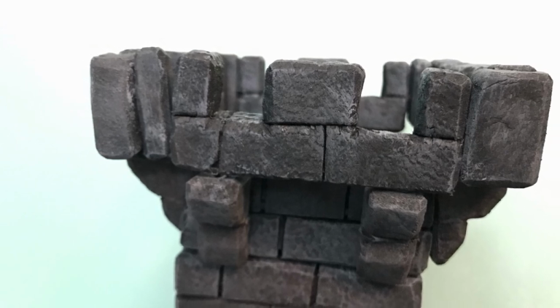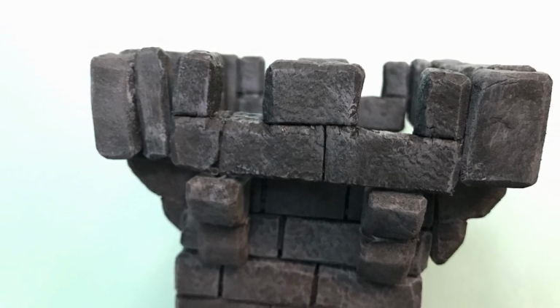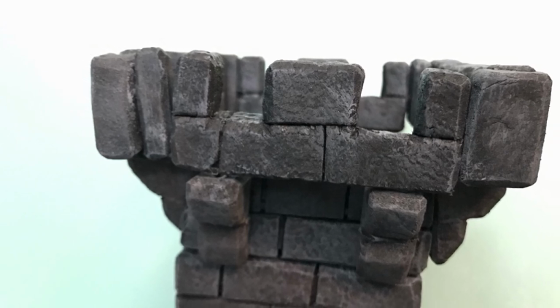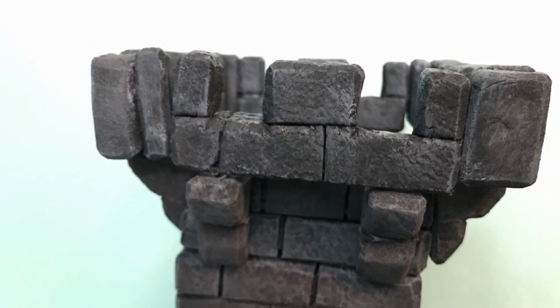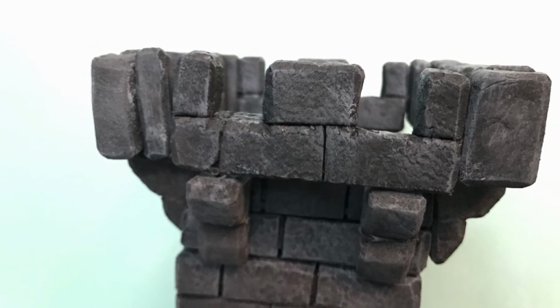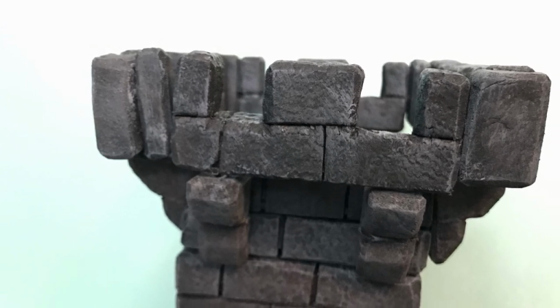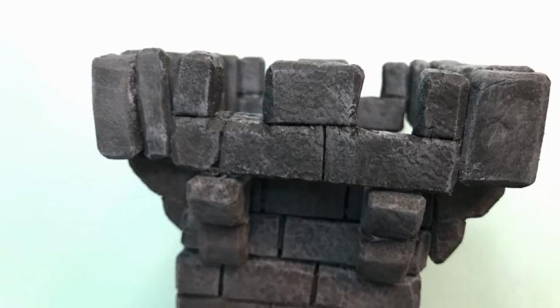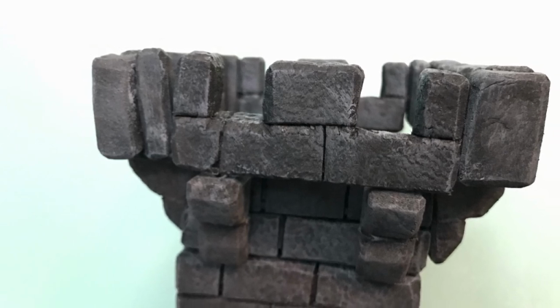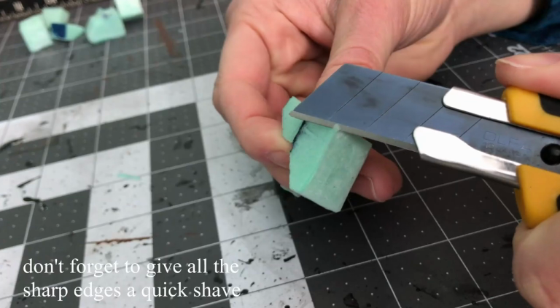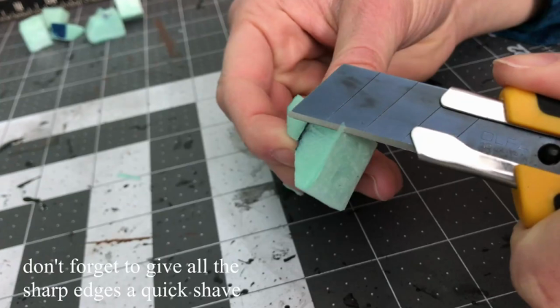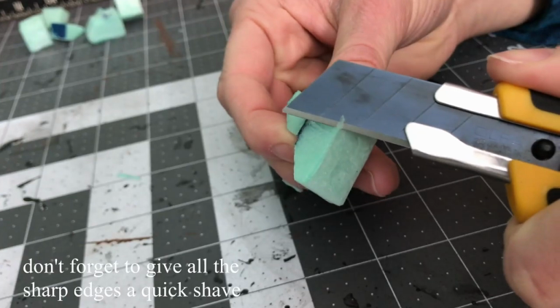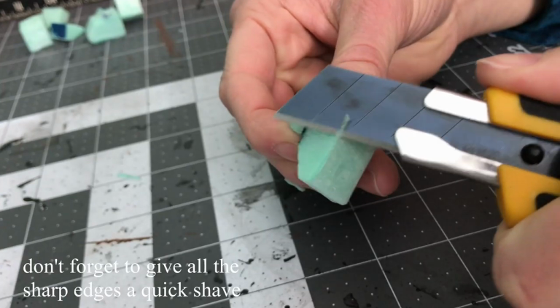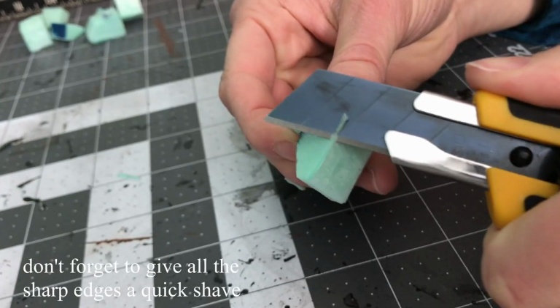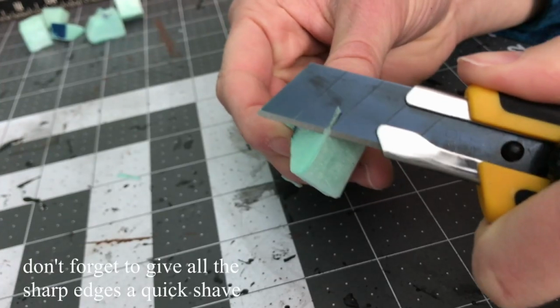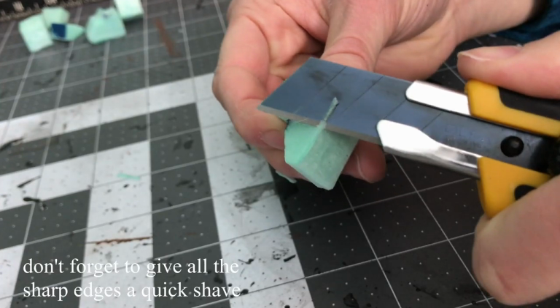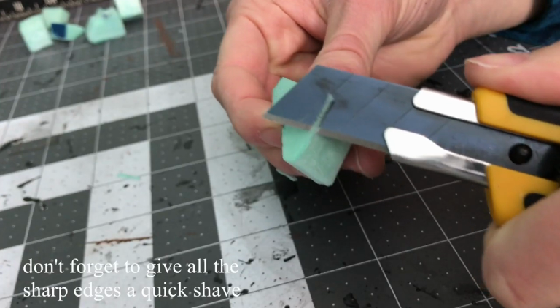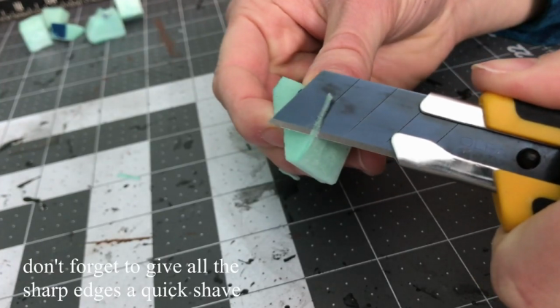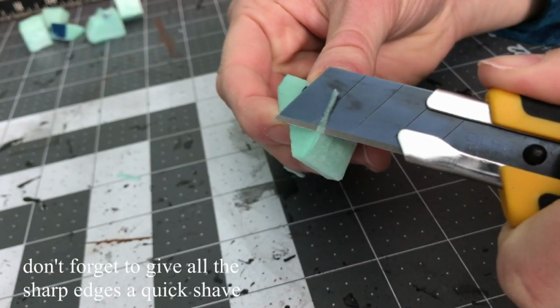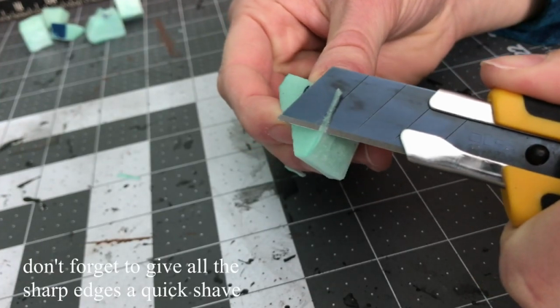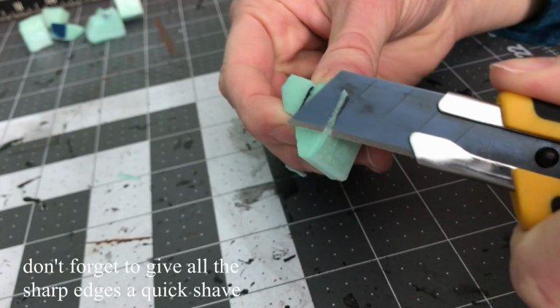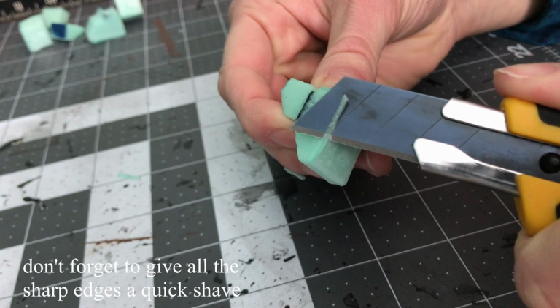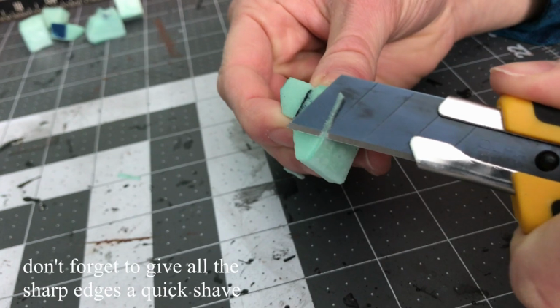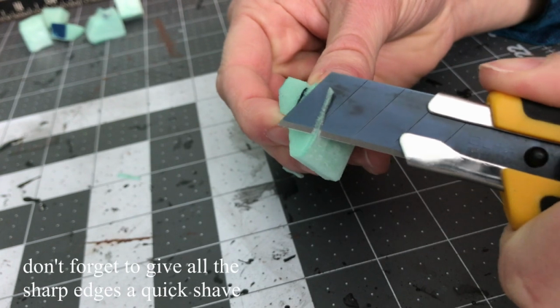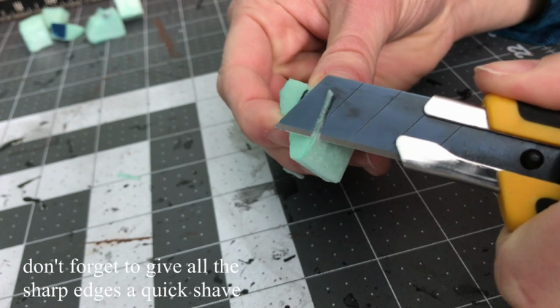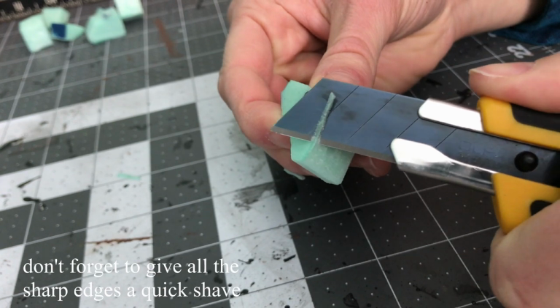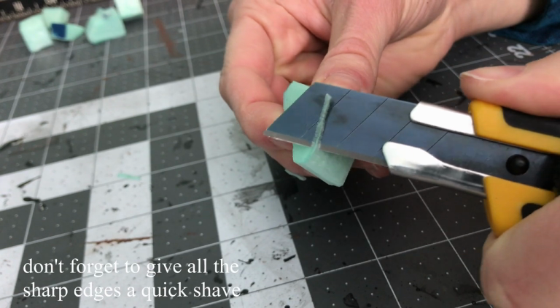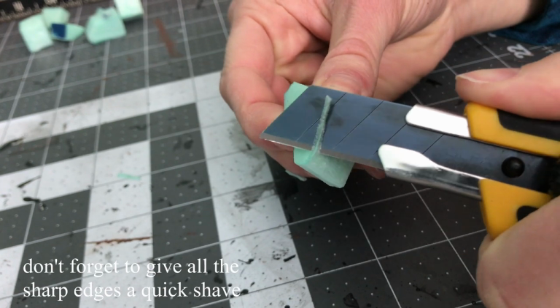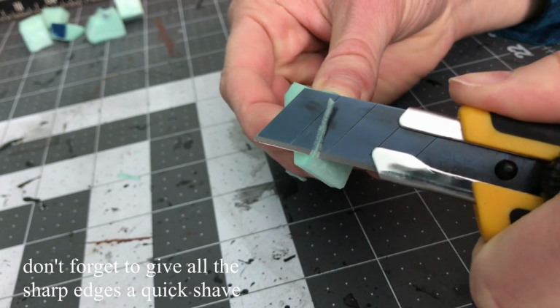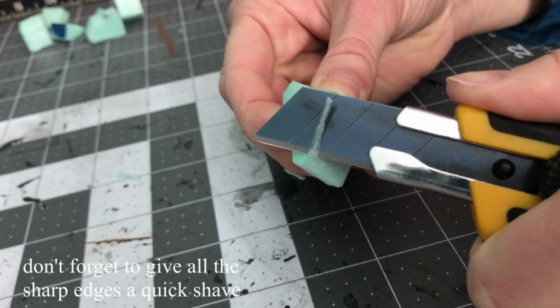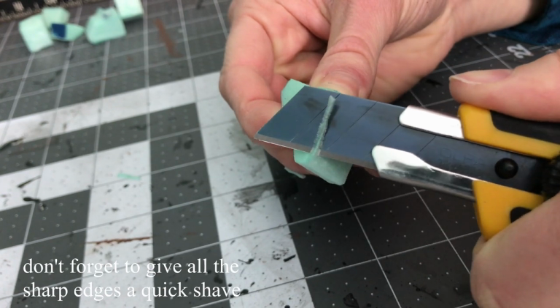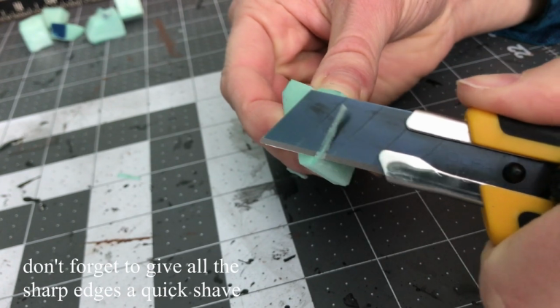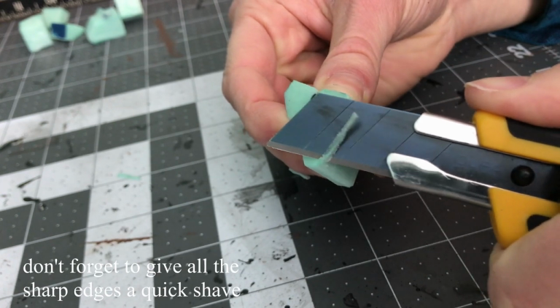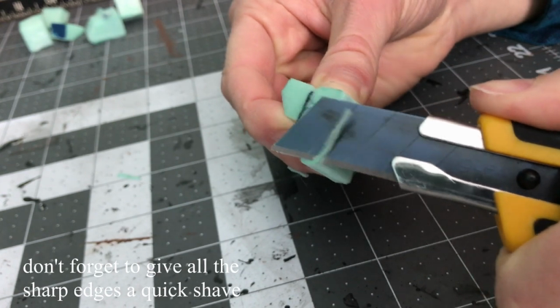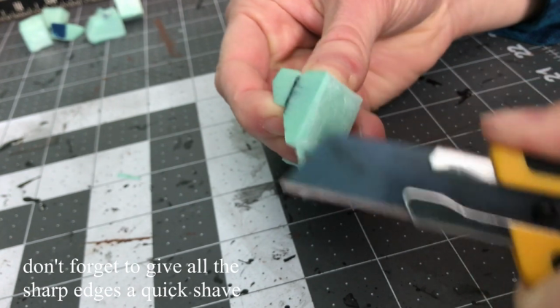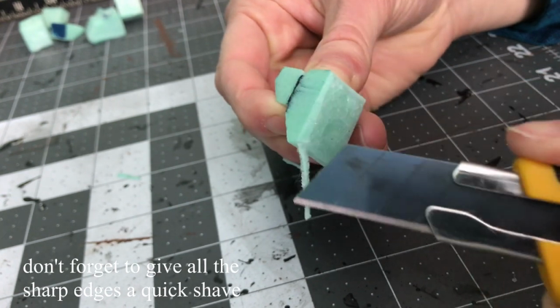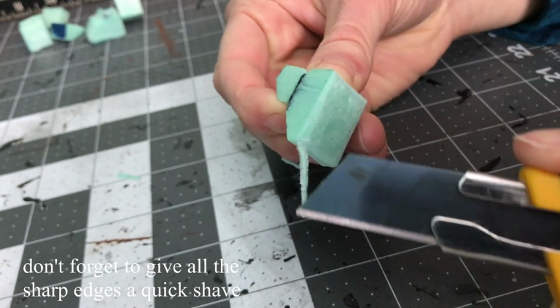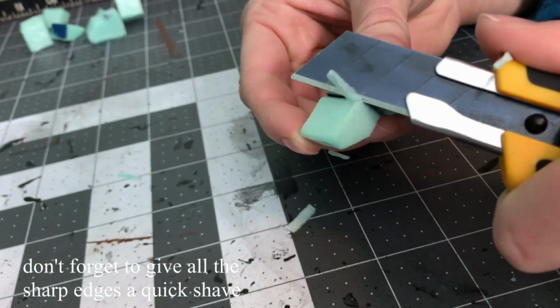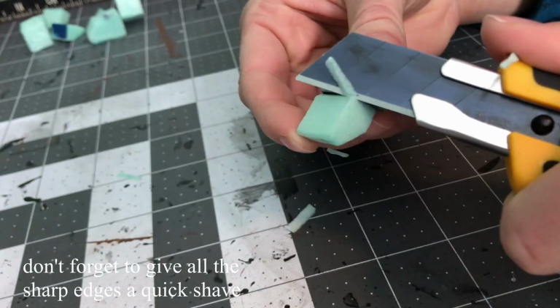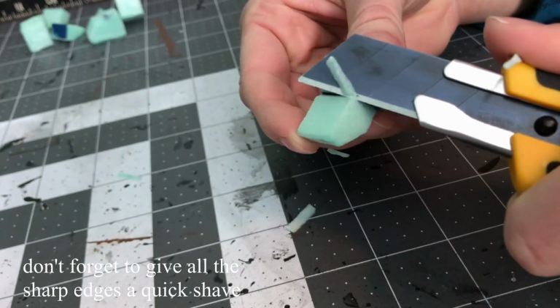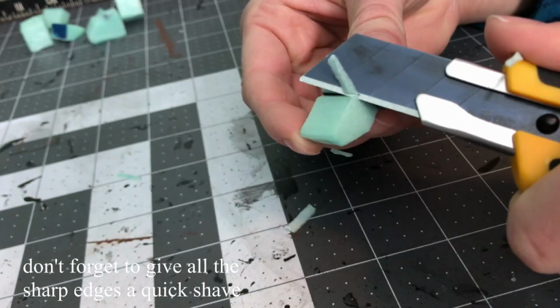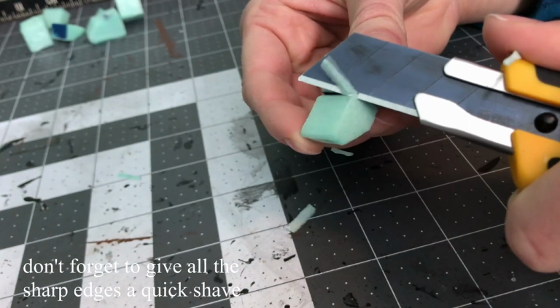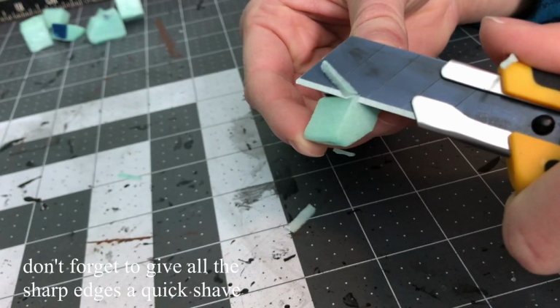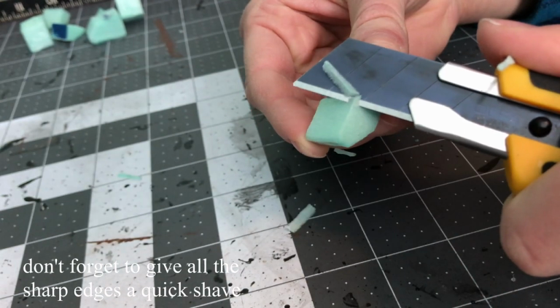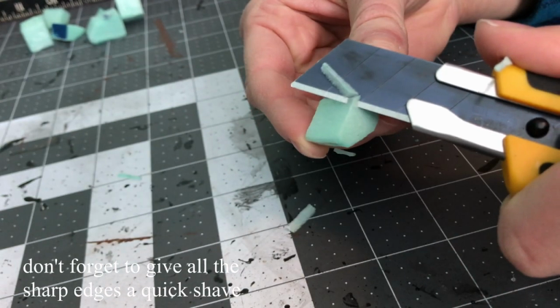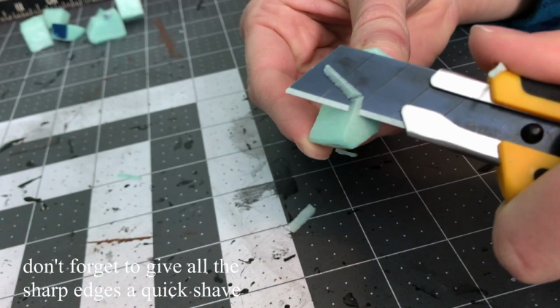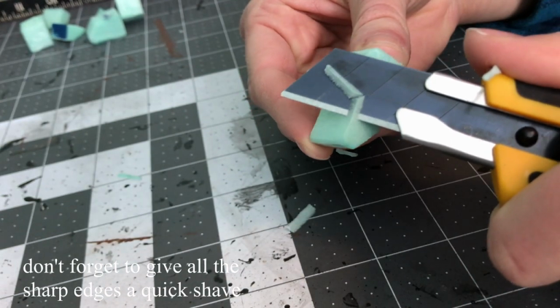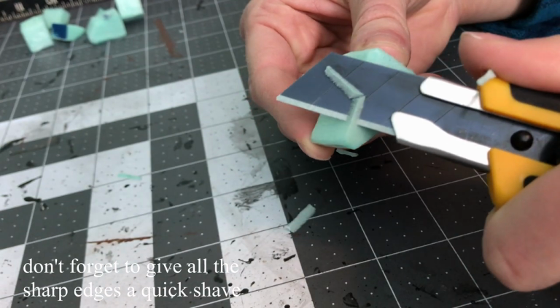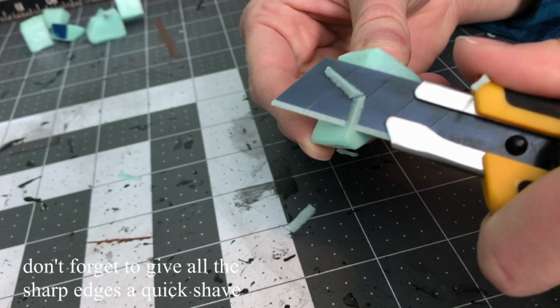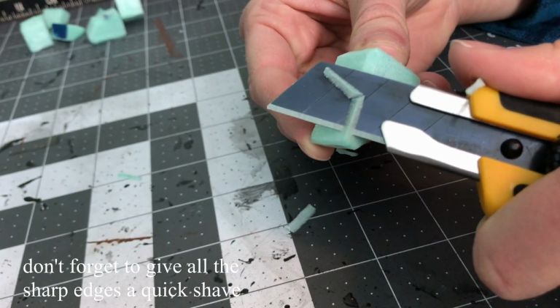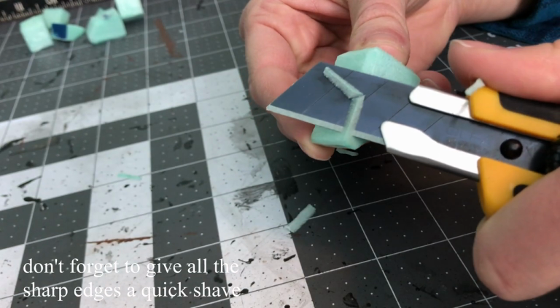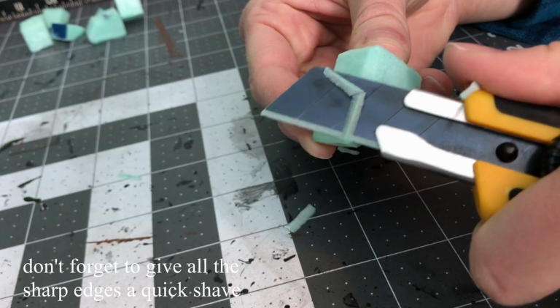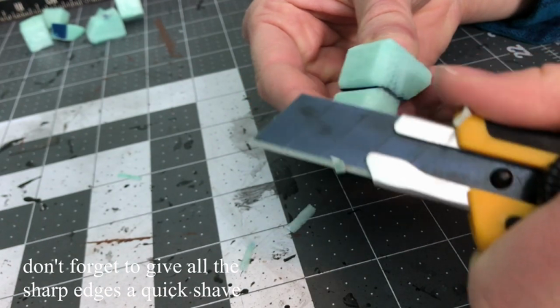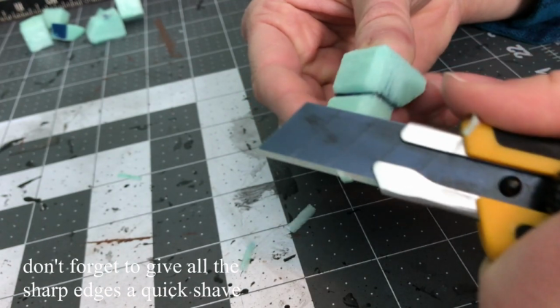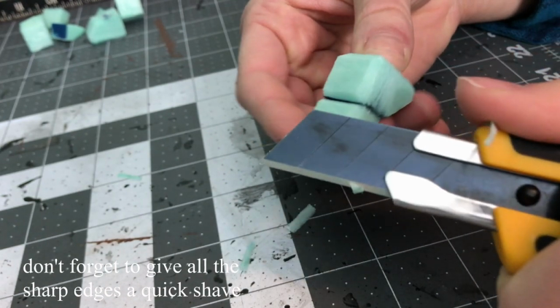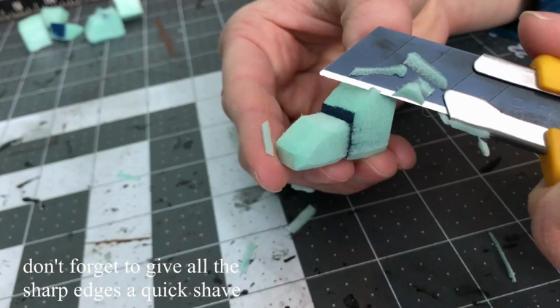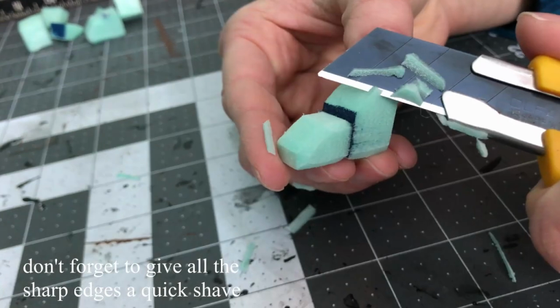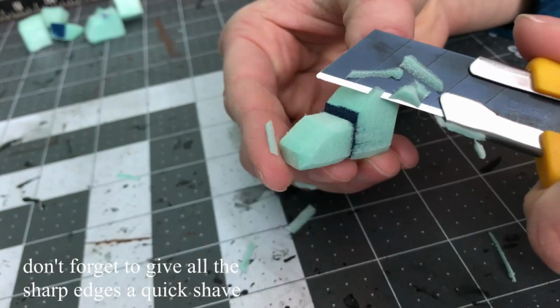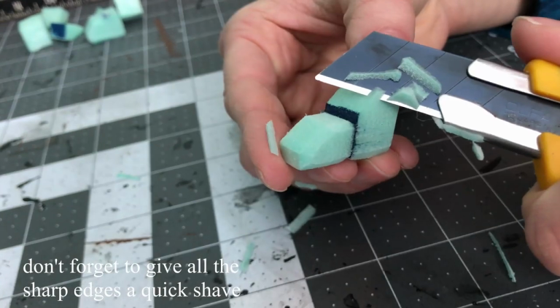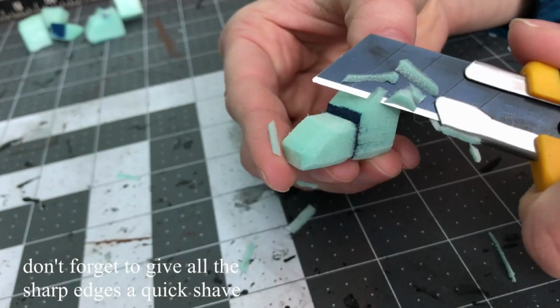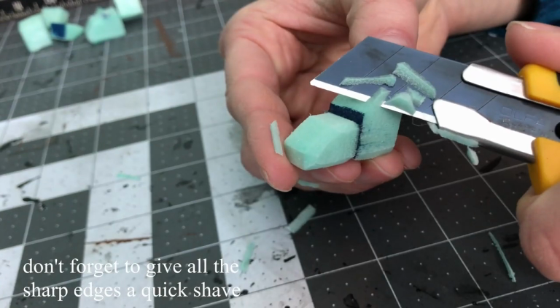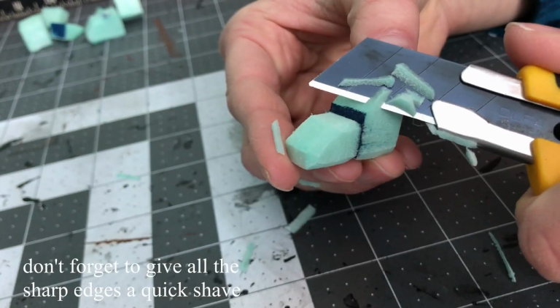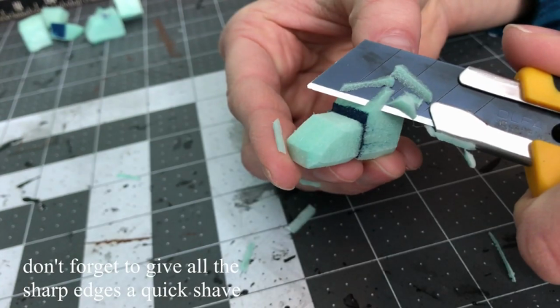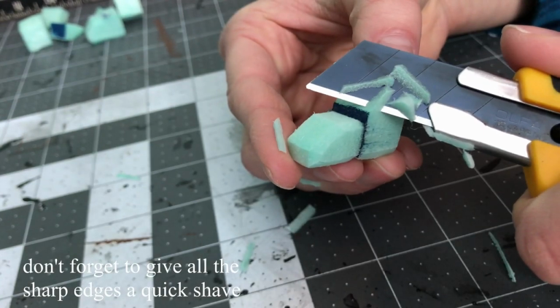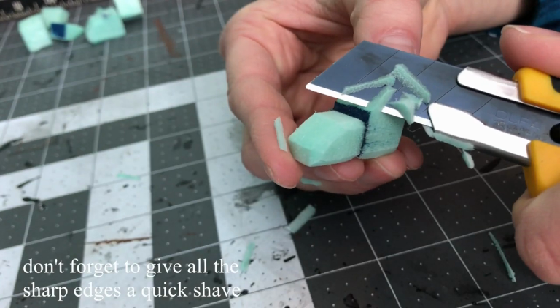After cutting I did need to patch up a bit of my hot glue work since a few of the pieces were a little bit too floppy, and then it was on to magnets.